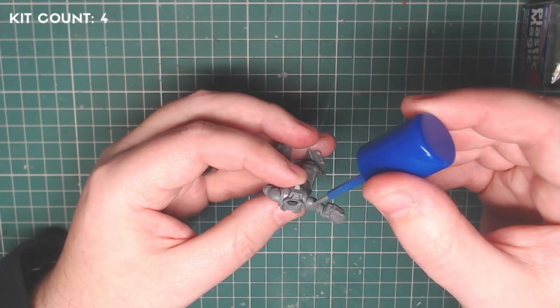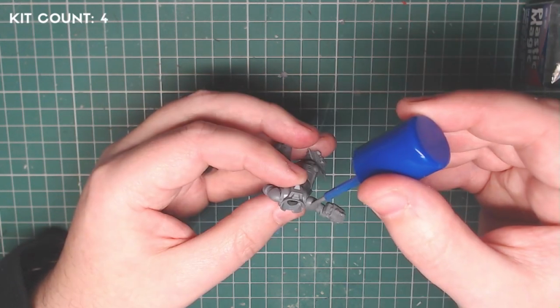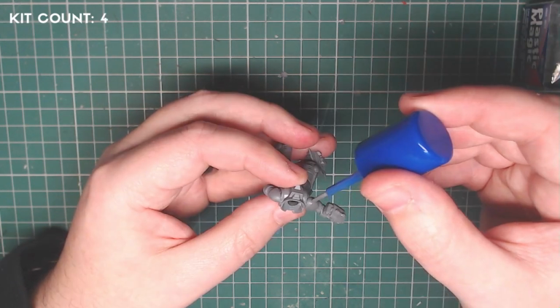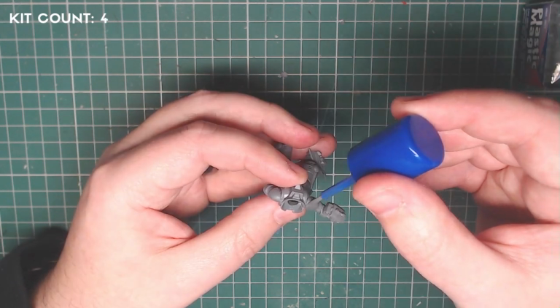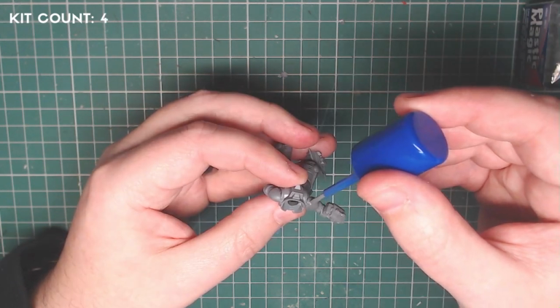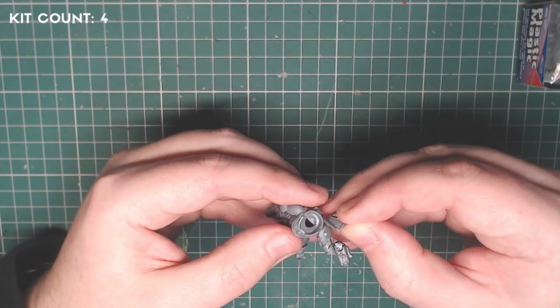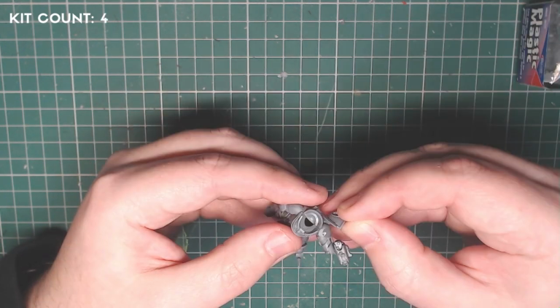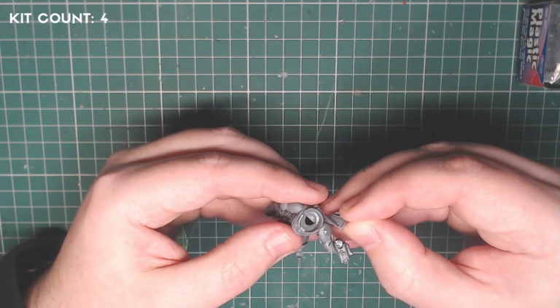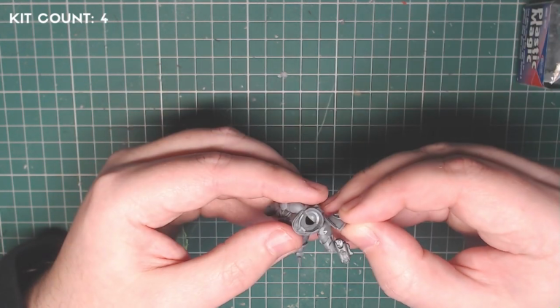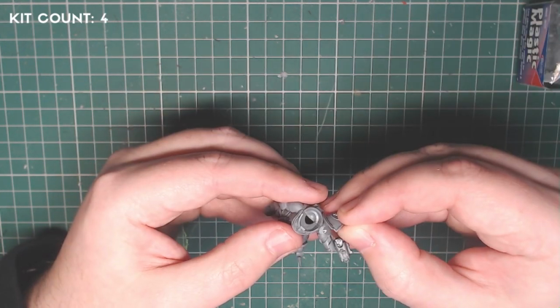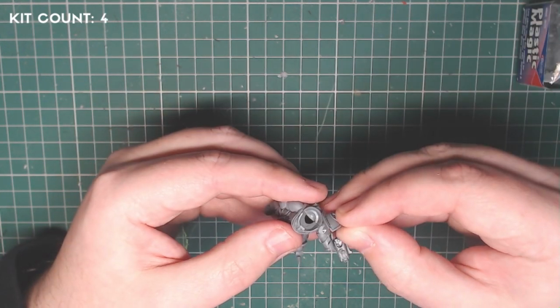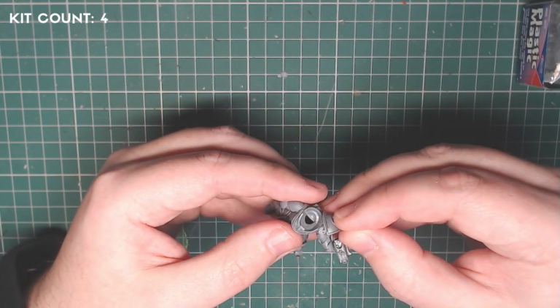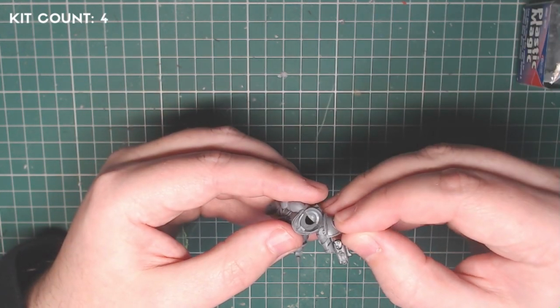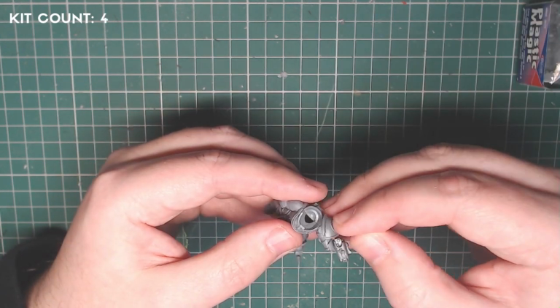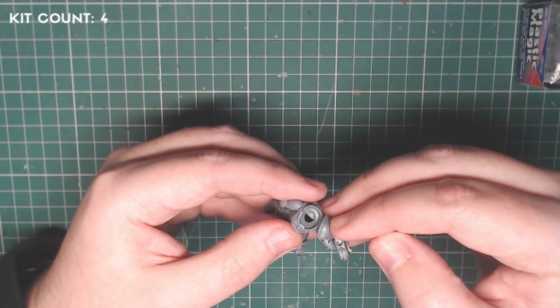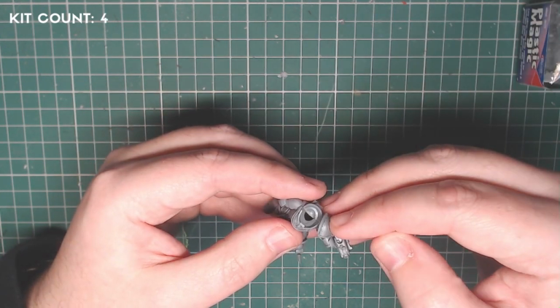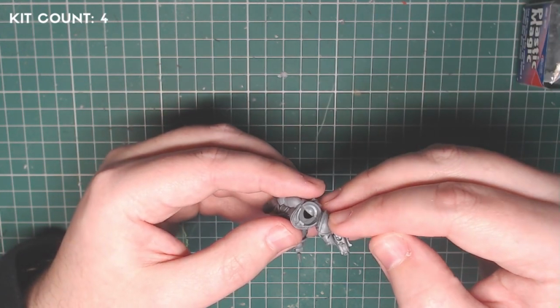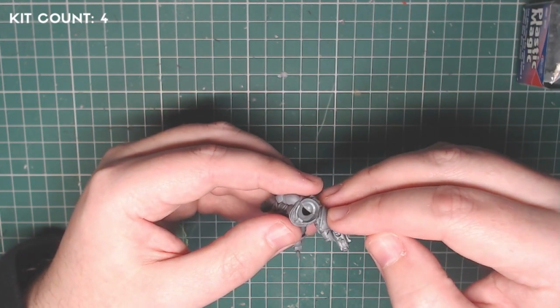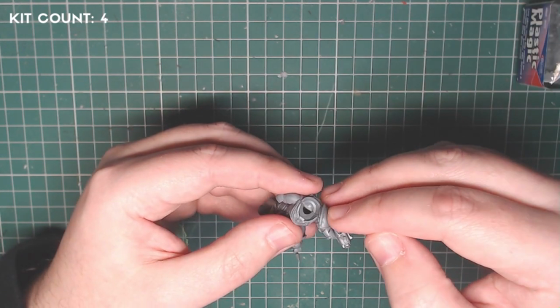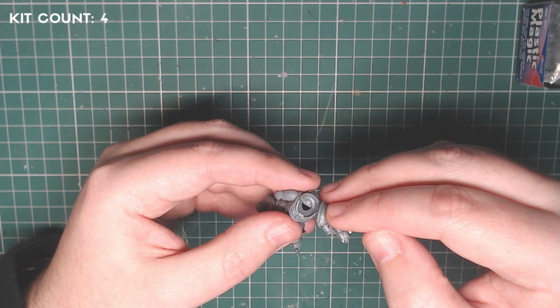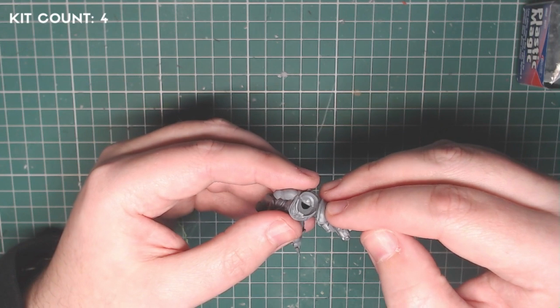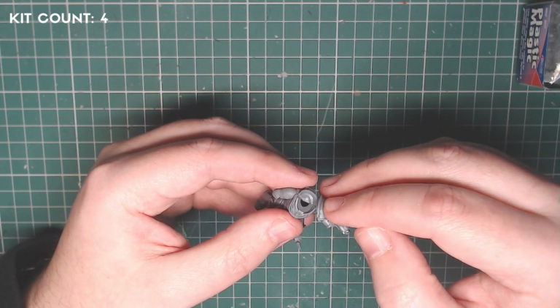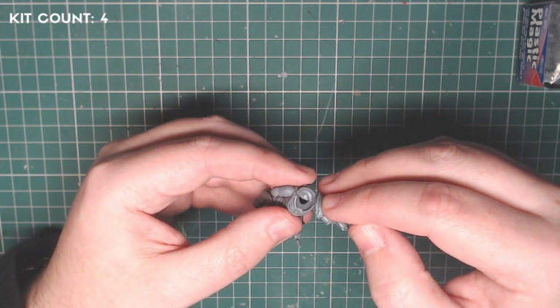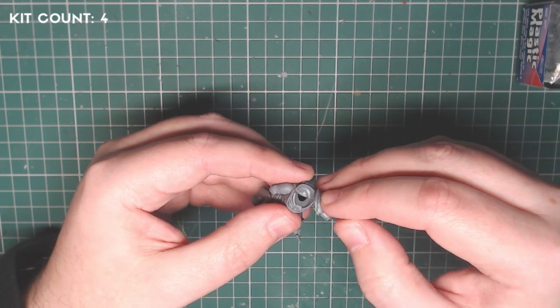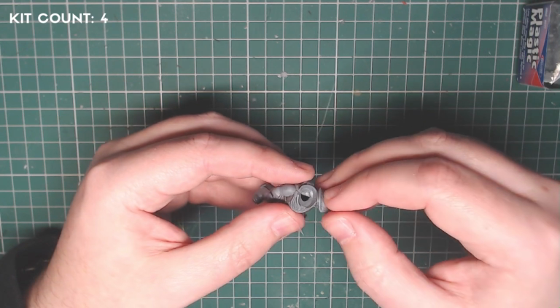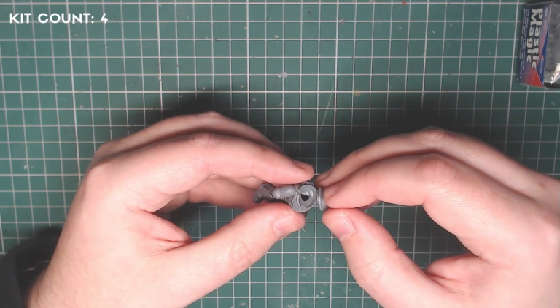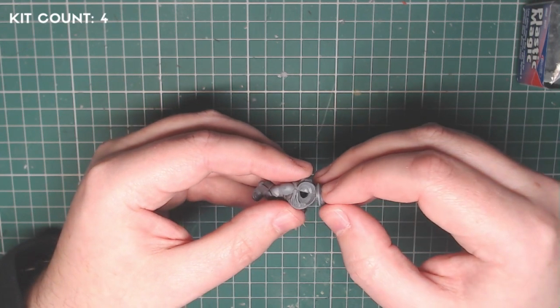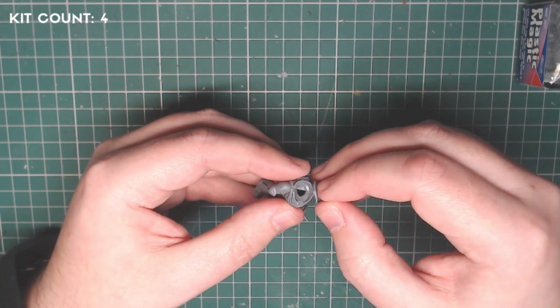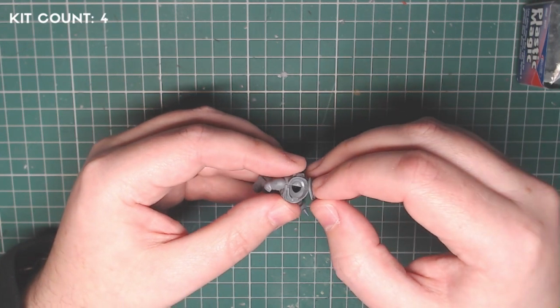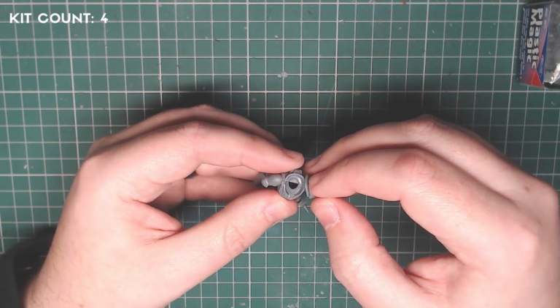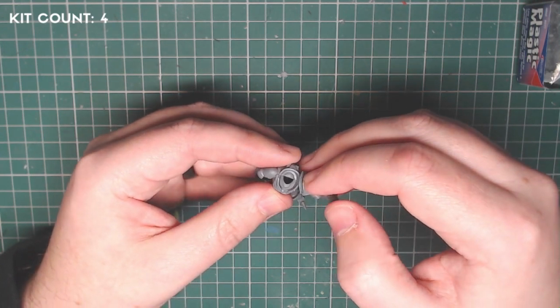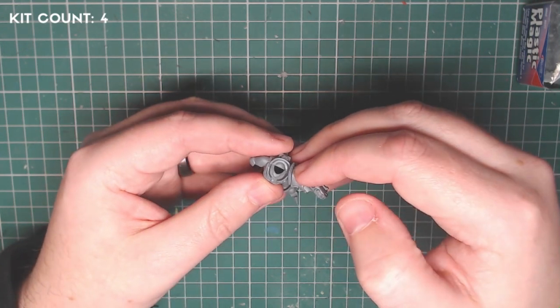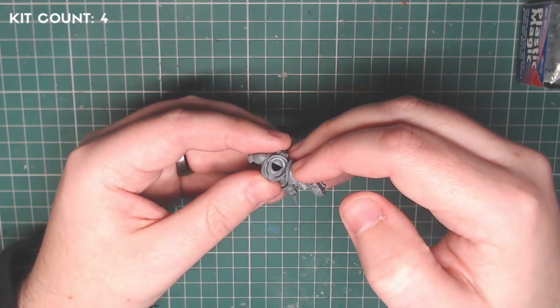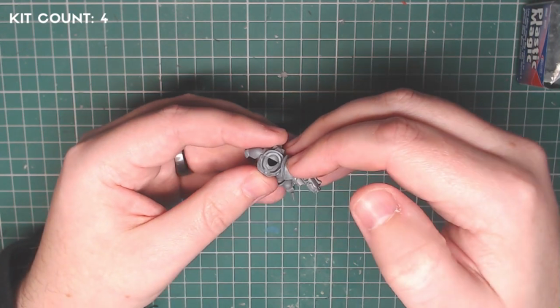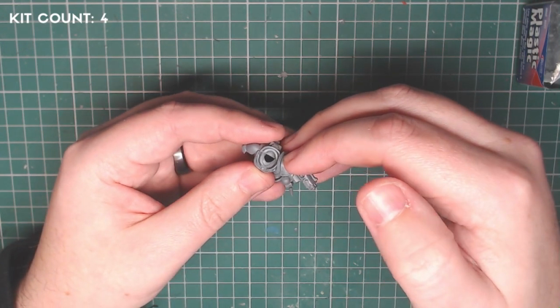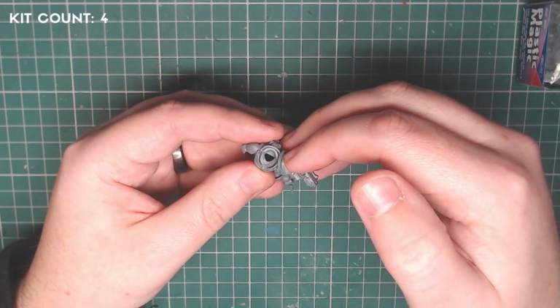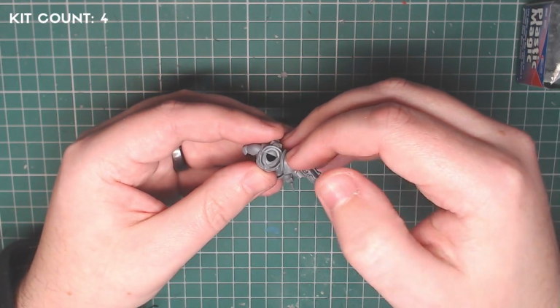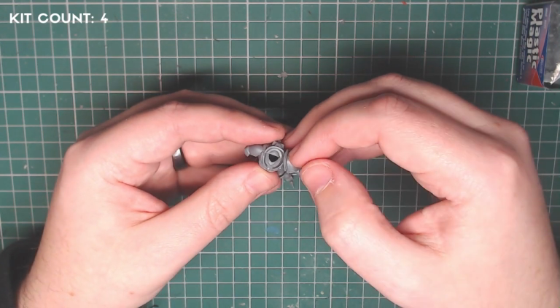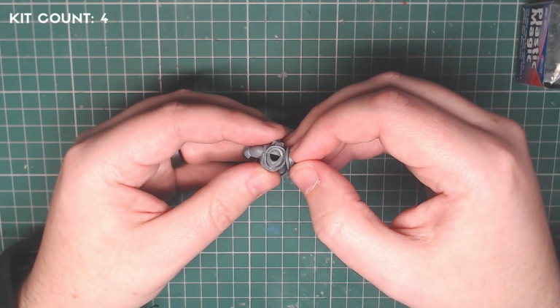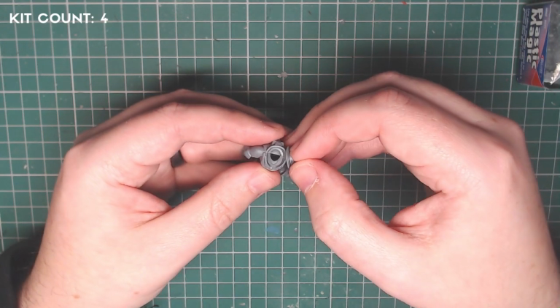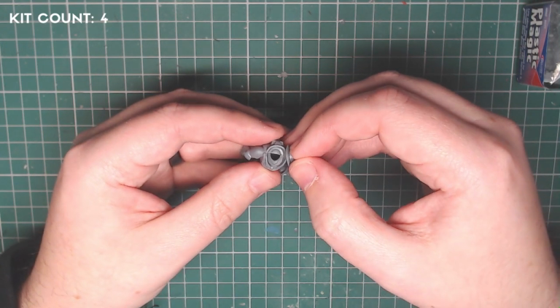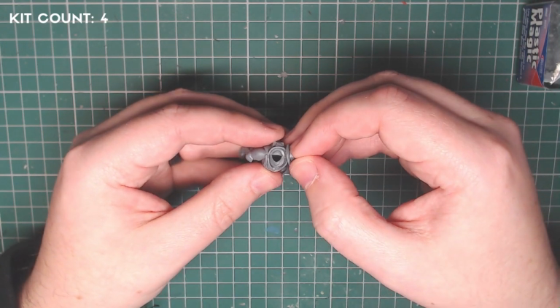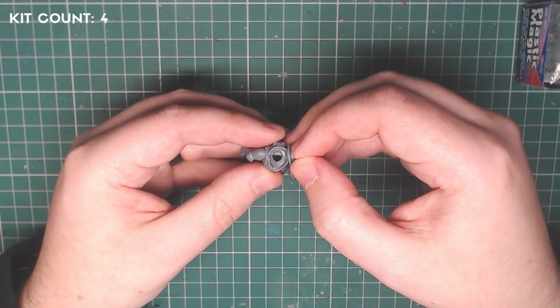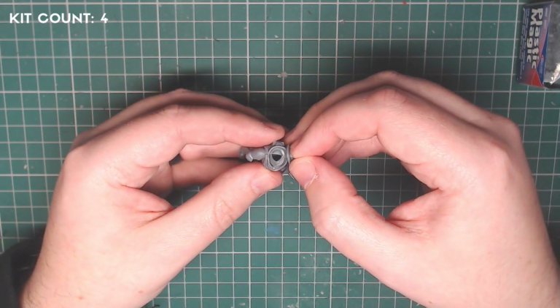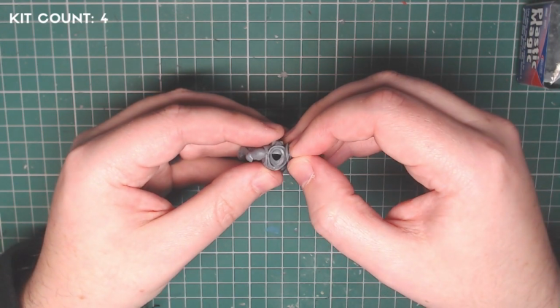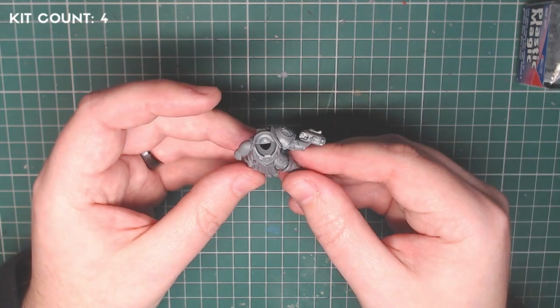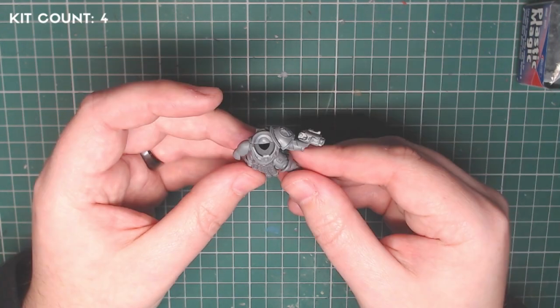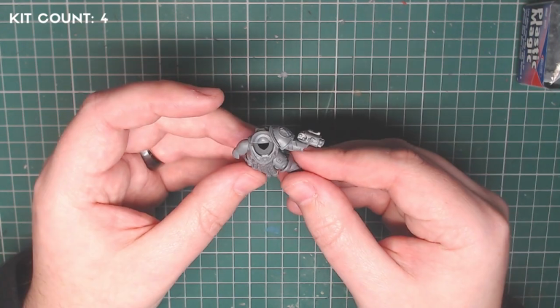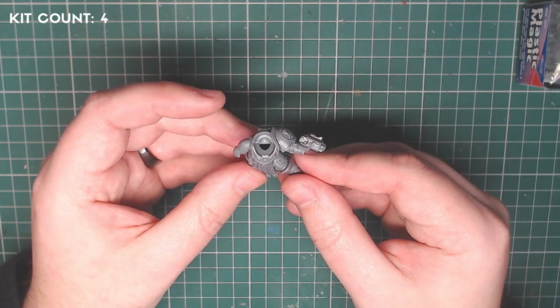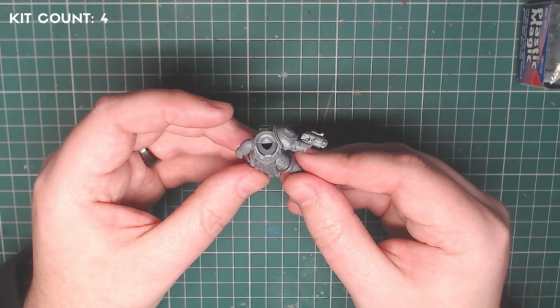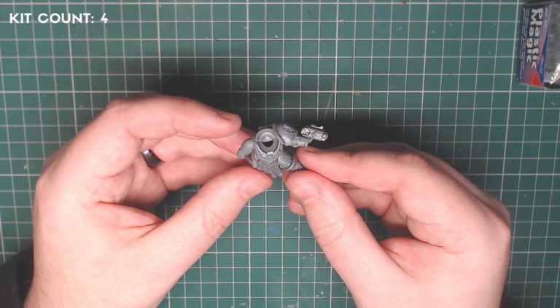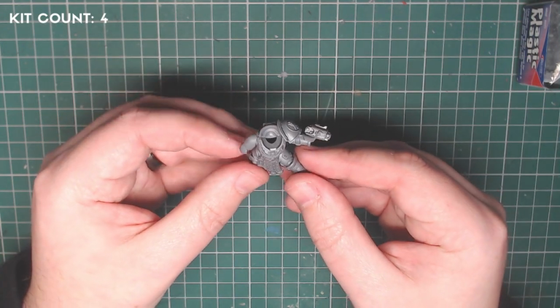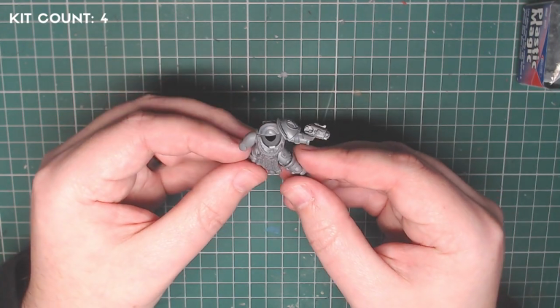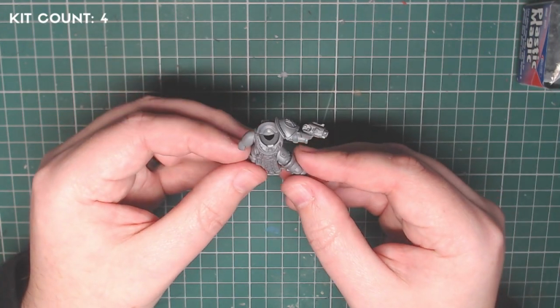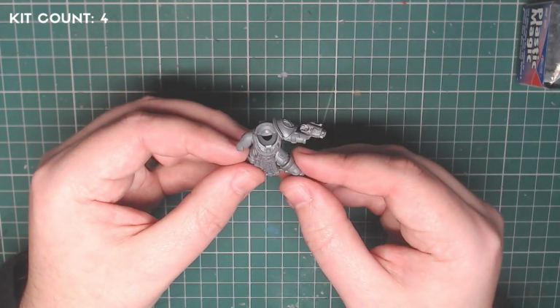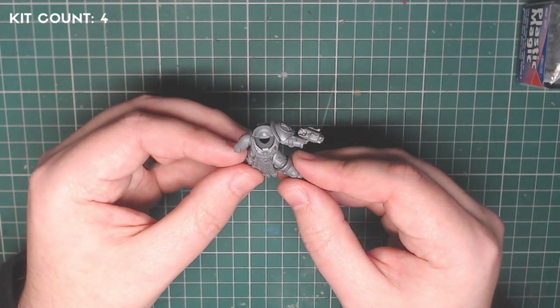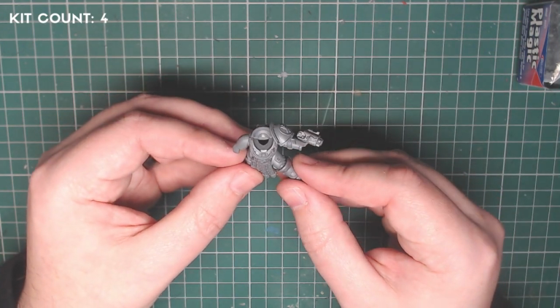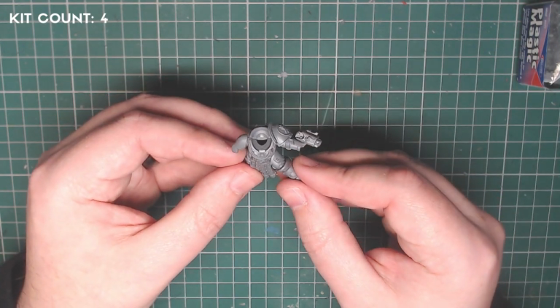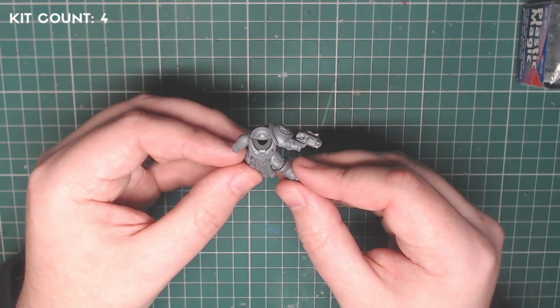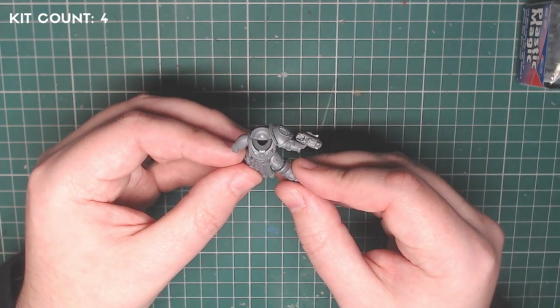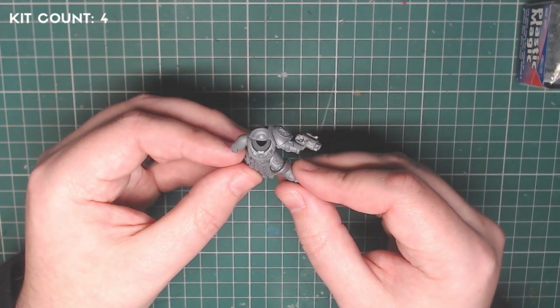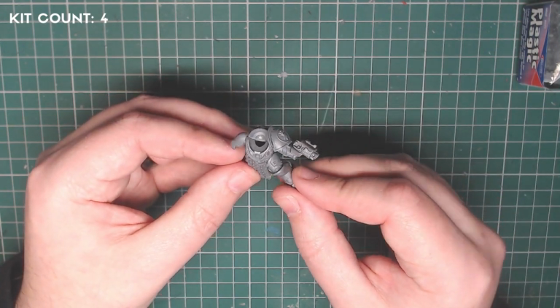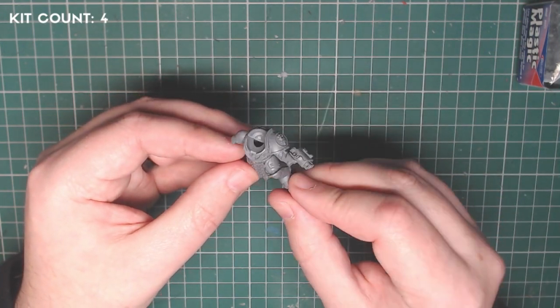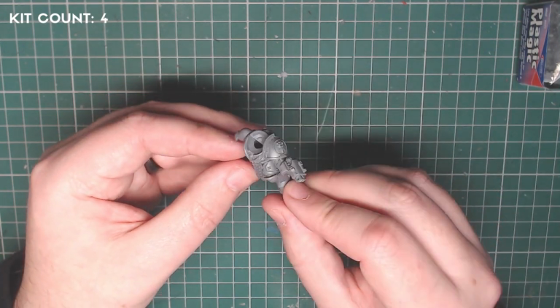Kit number four is the Imperial Fist Primaris Upgrade Sprue, which I'll be using quite a few times. For this next part, I just used one of the shoulder pads.